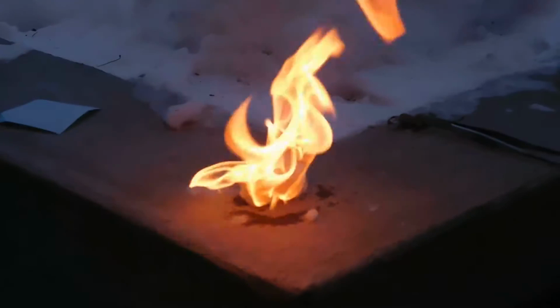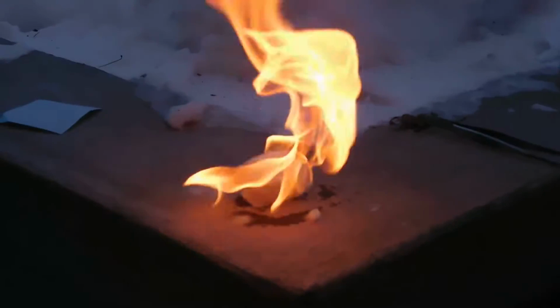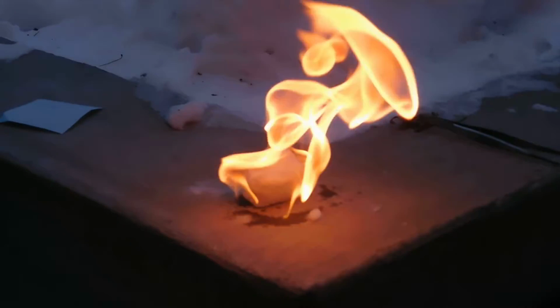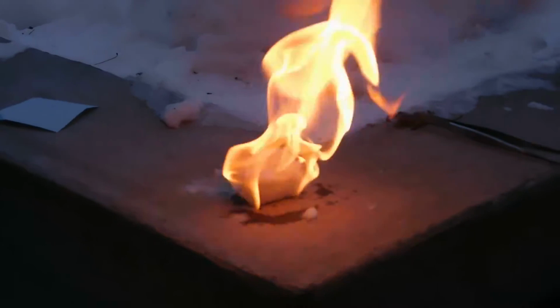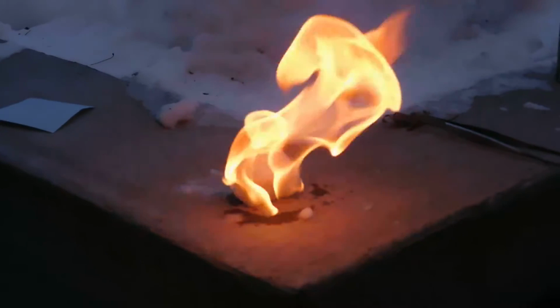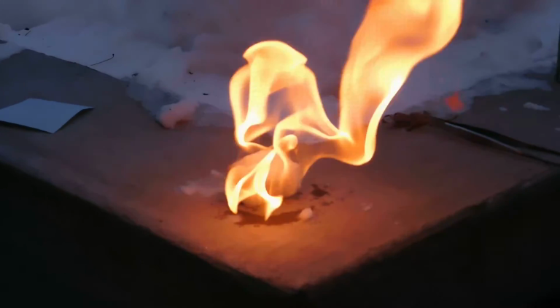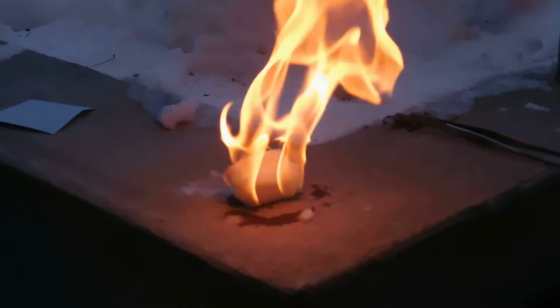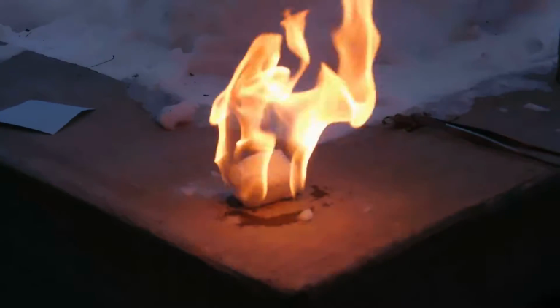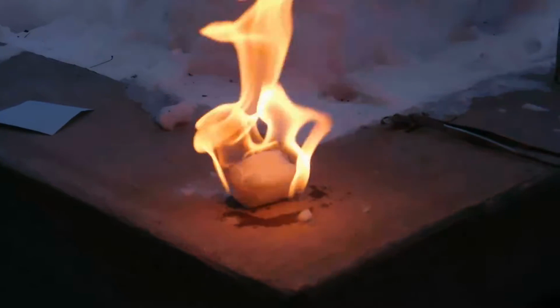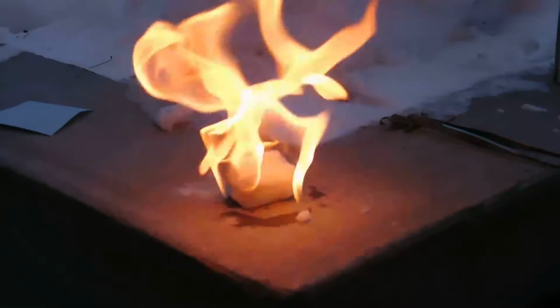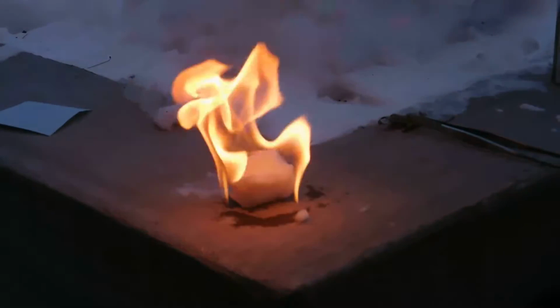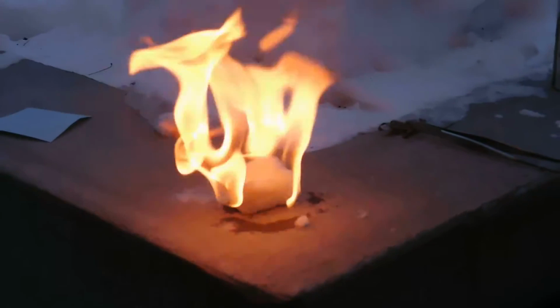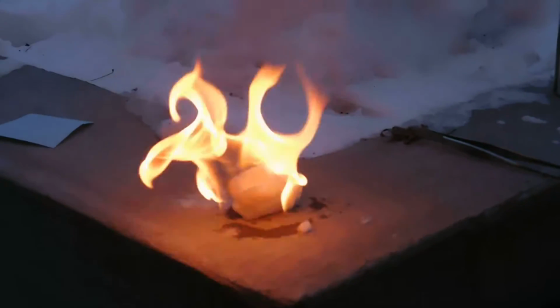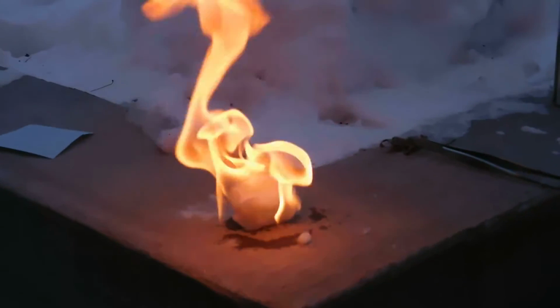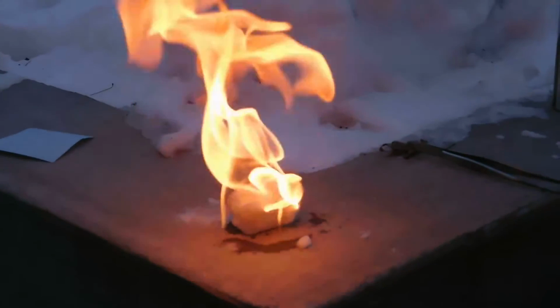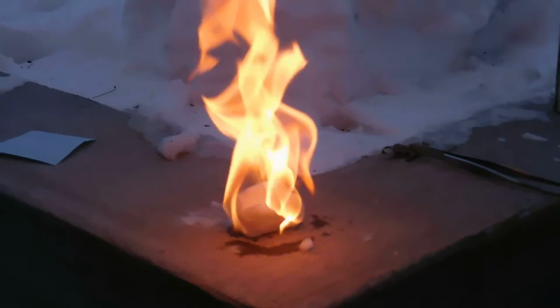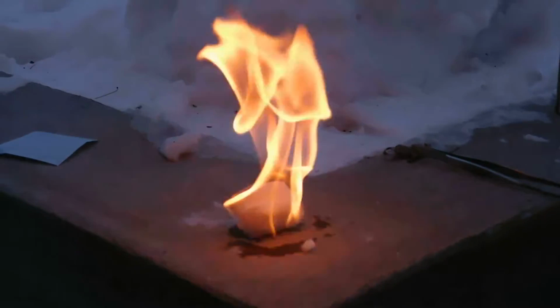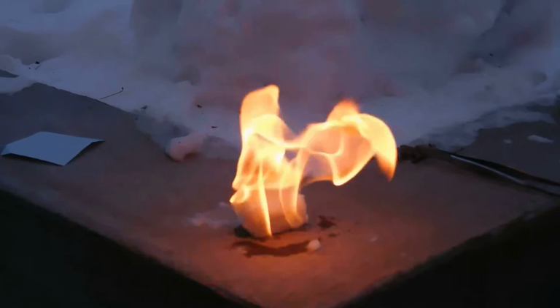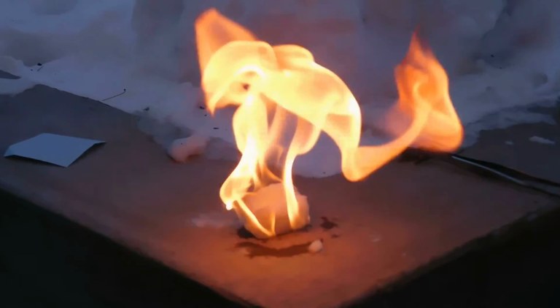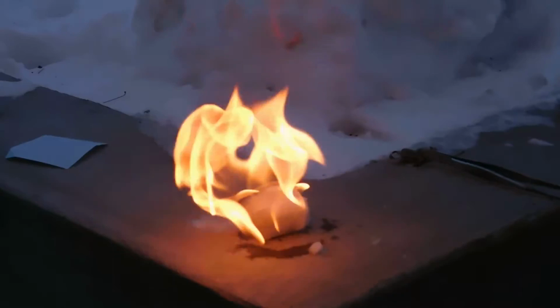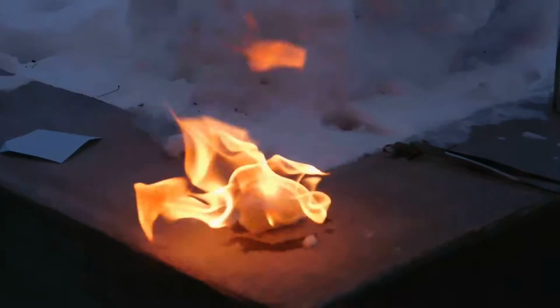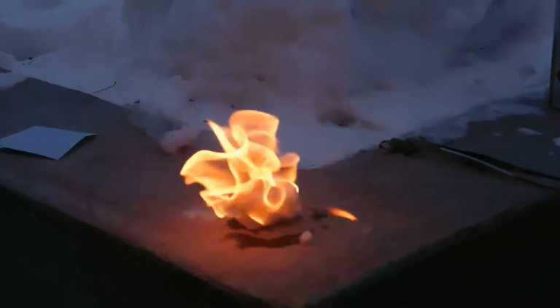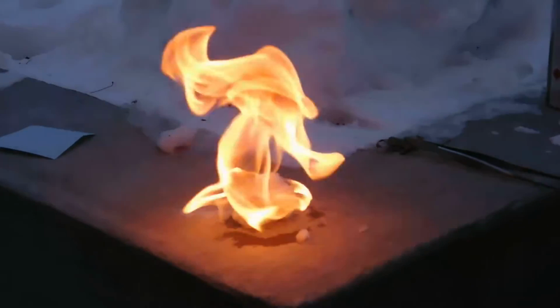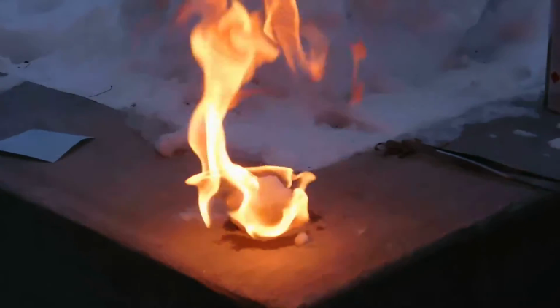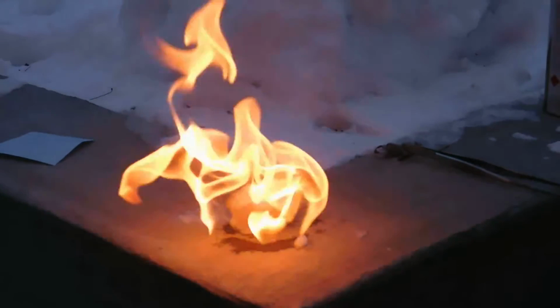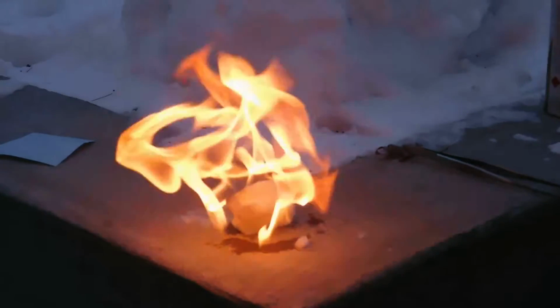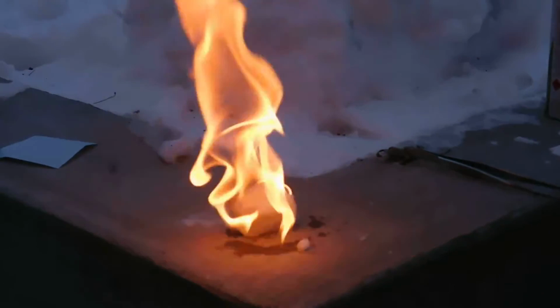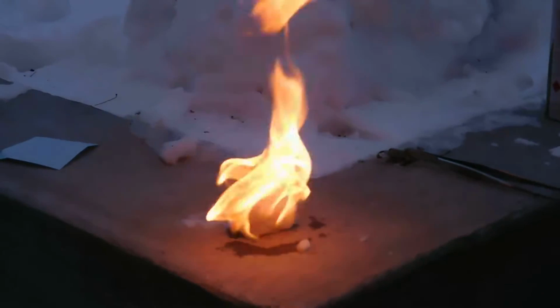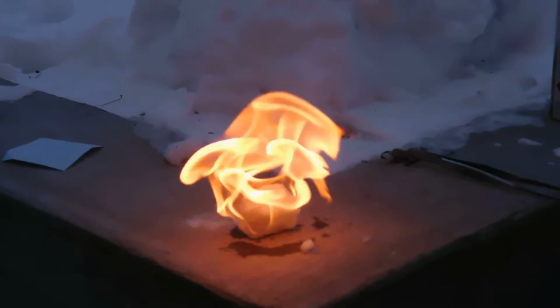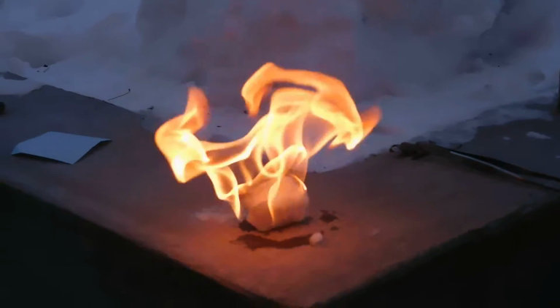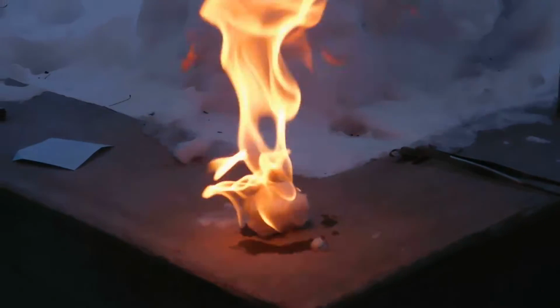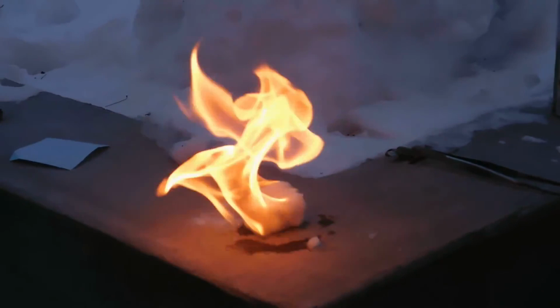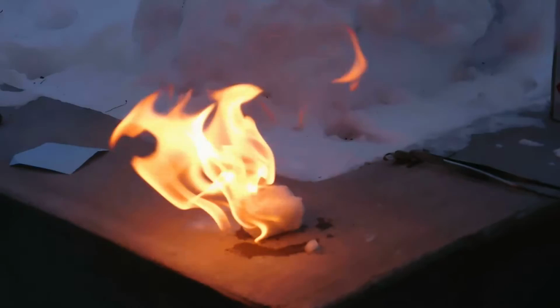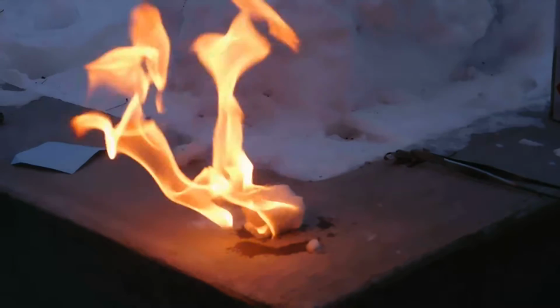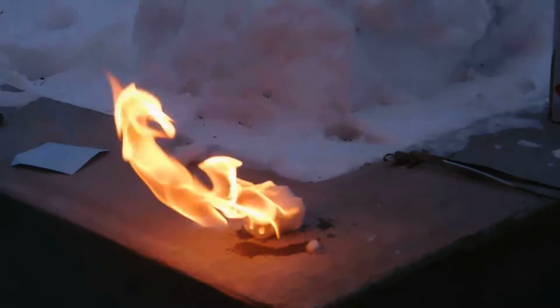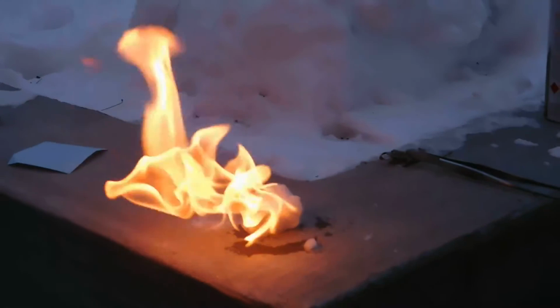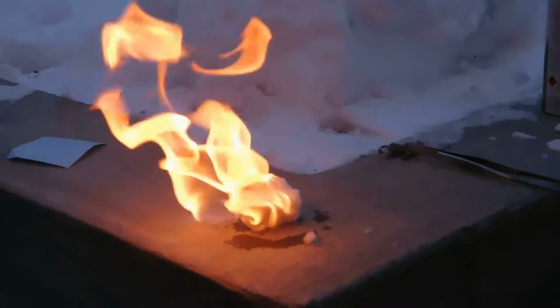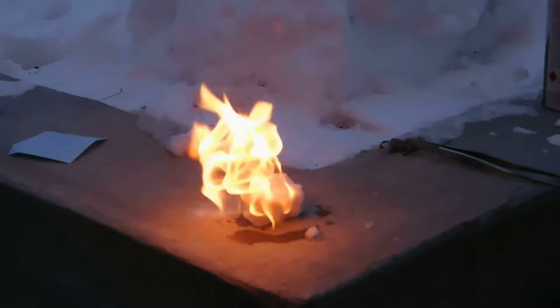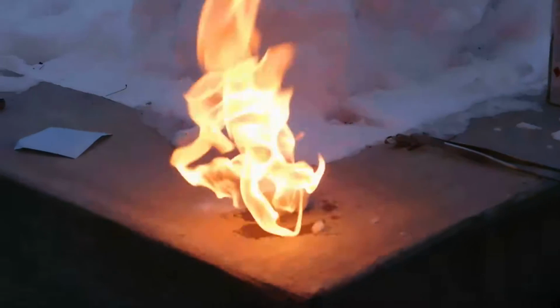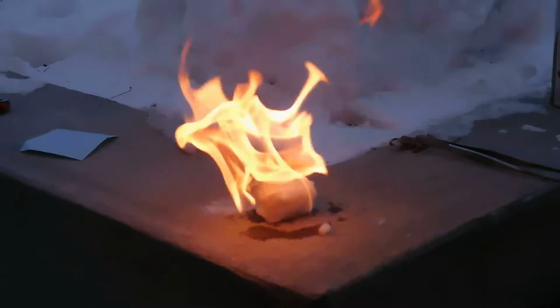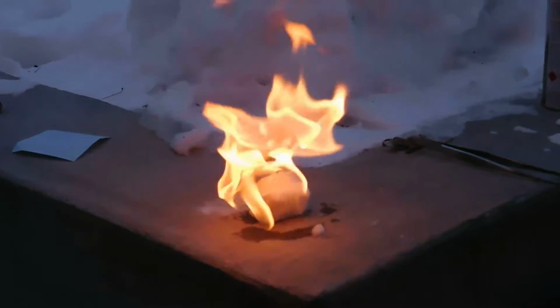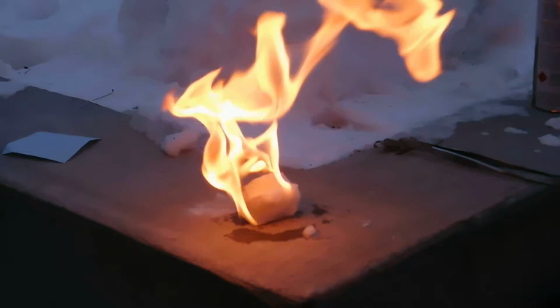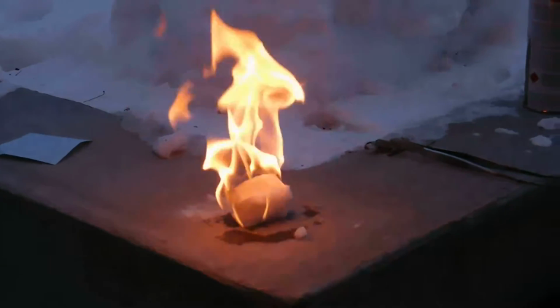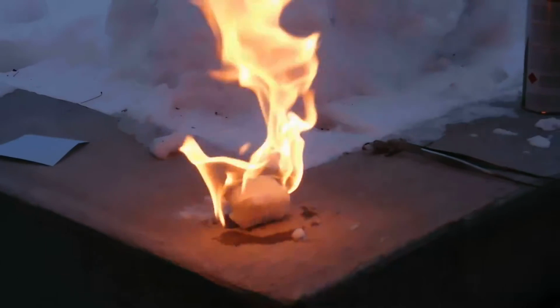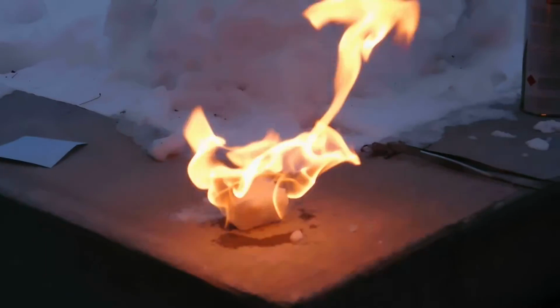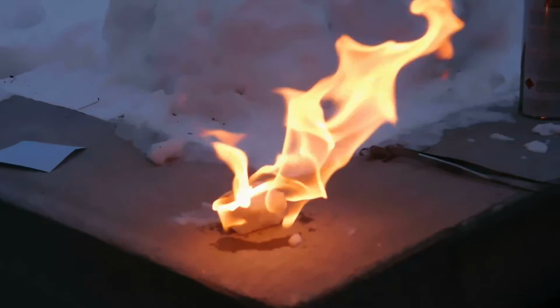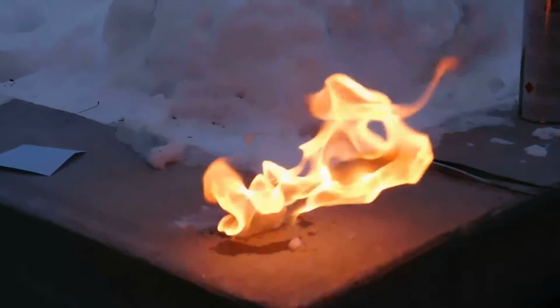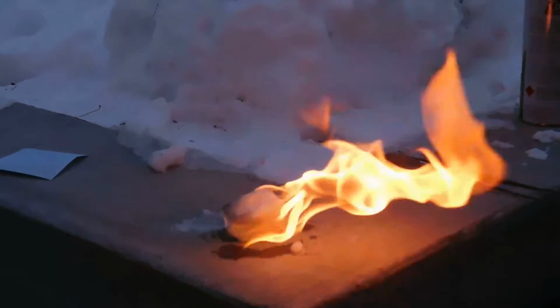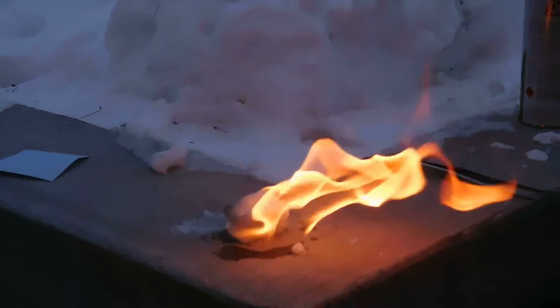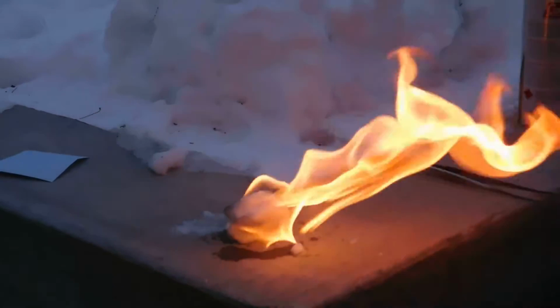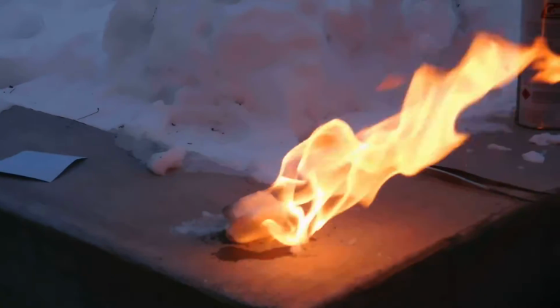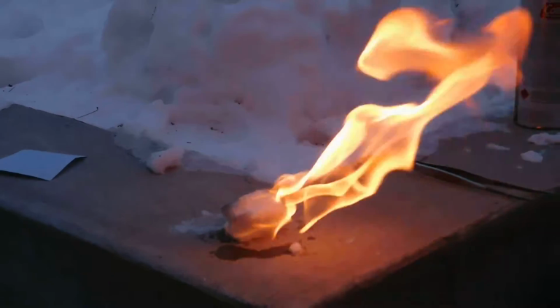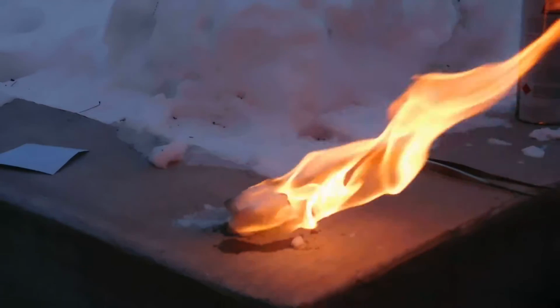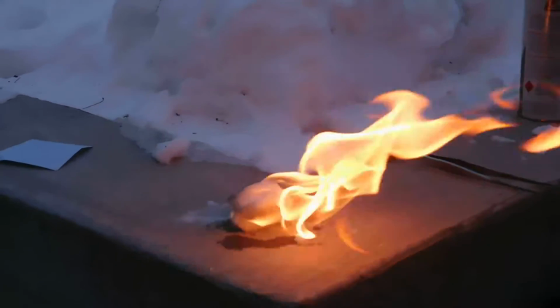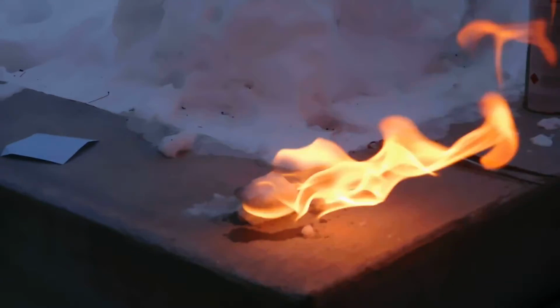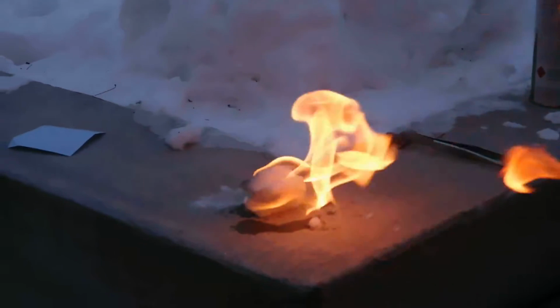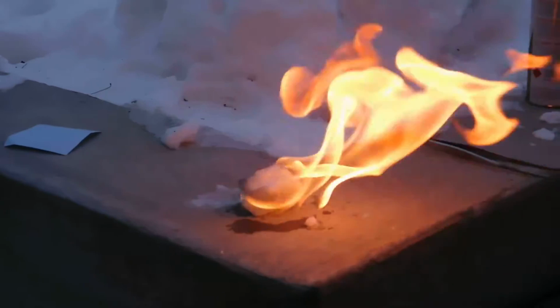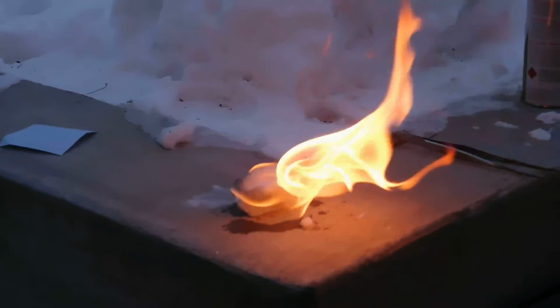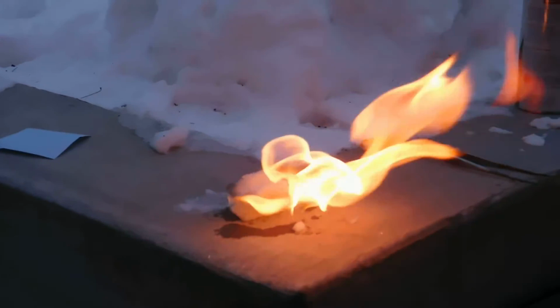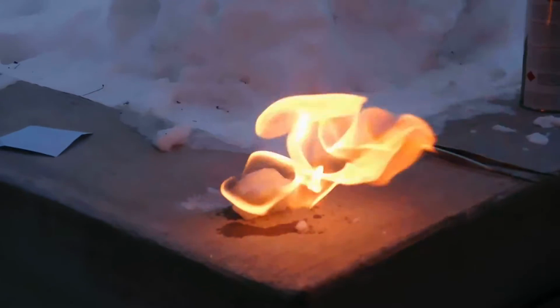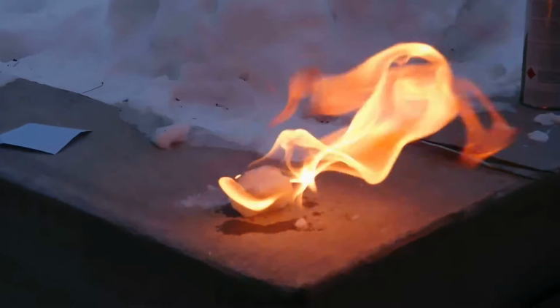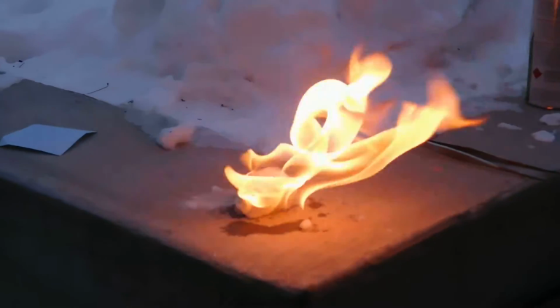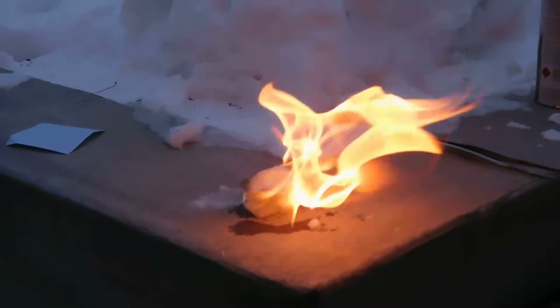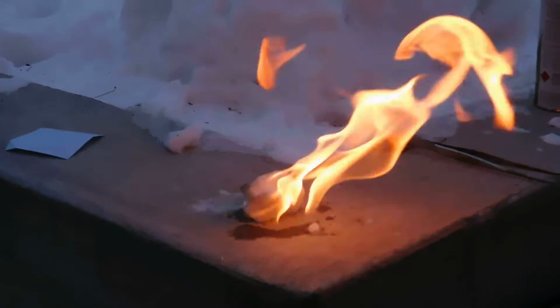I wonder if you could actually throw these things. If you had welding gloves, for sure. But I wonder if the water would actually protect you or not.